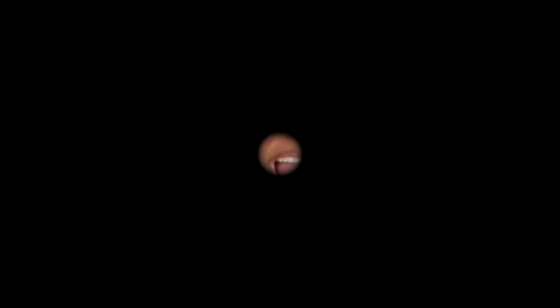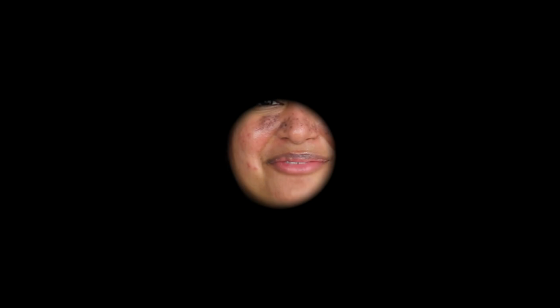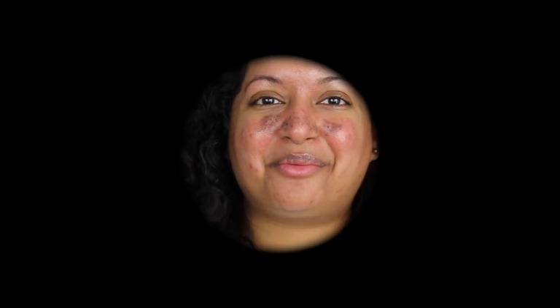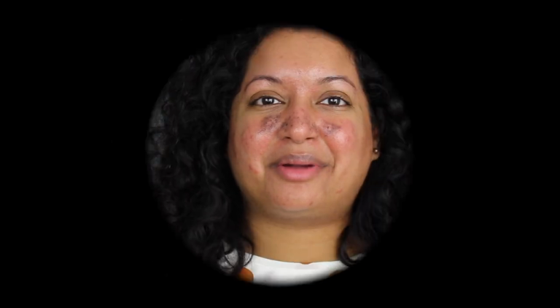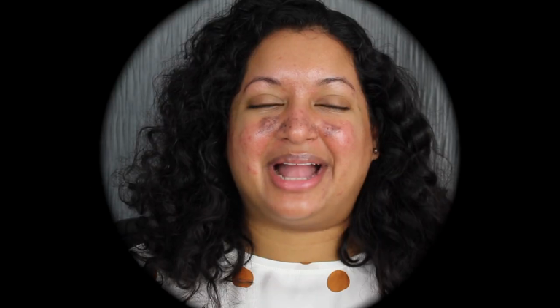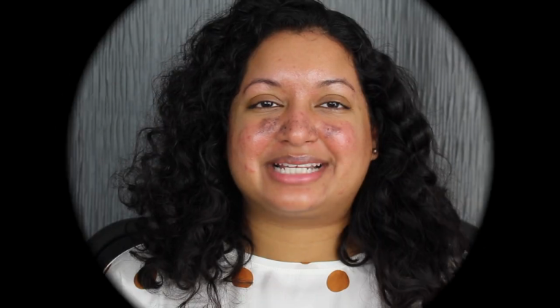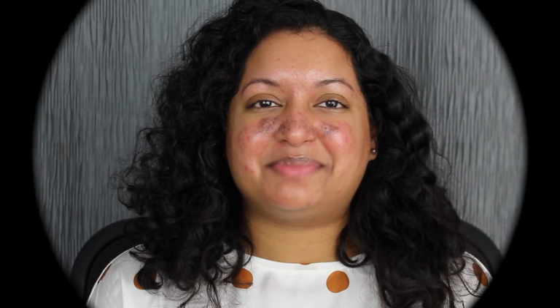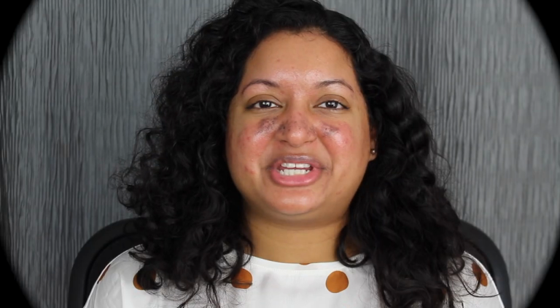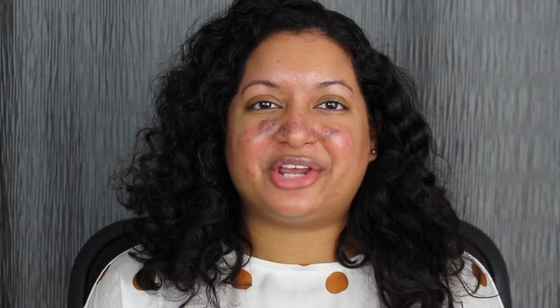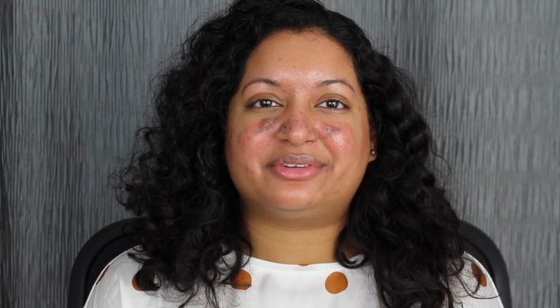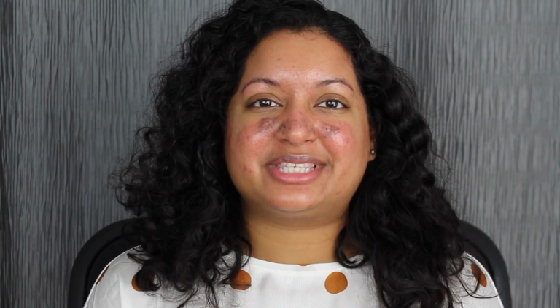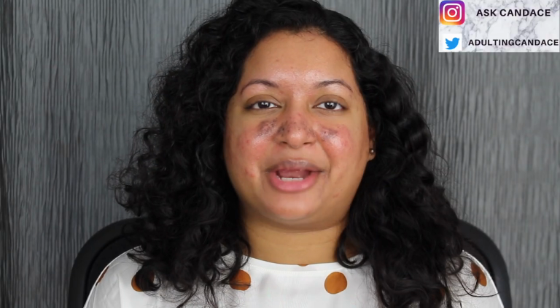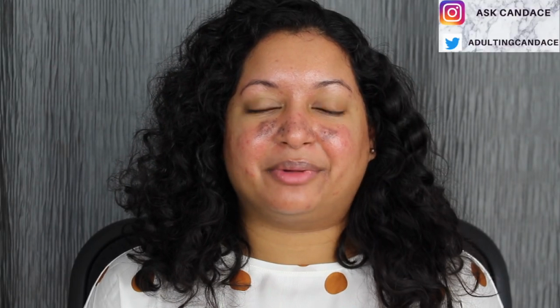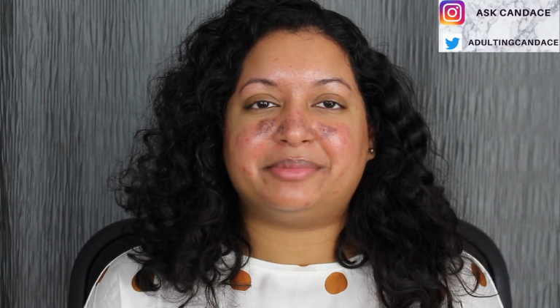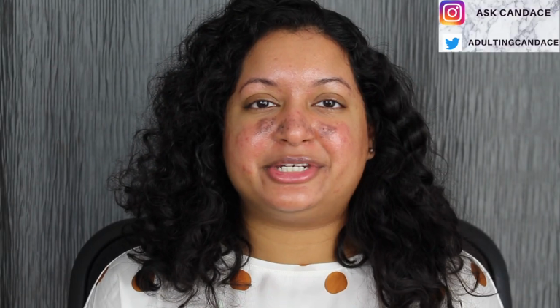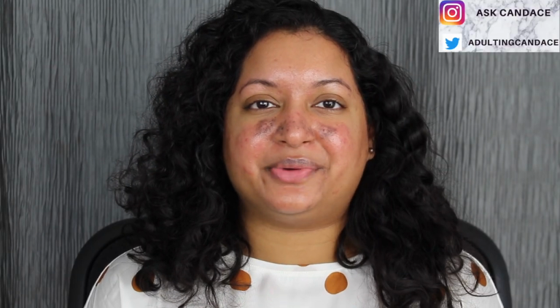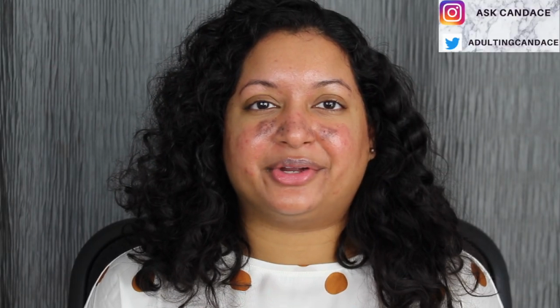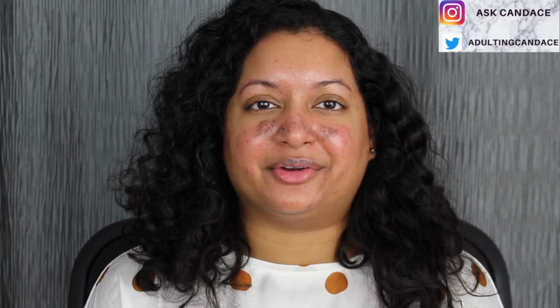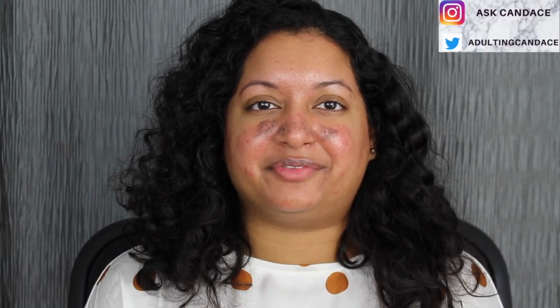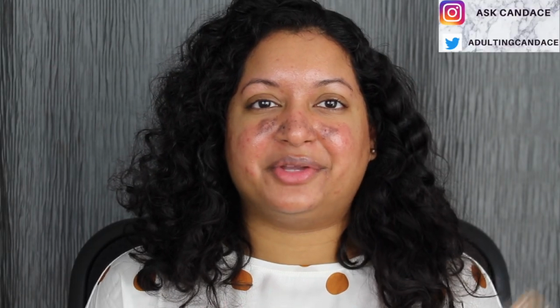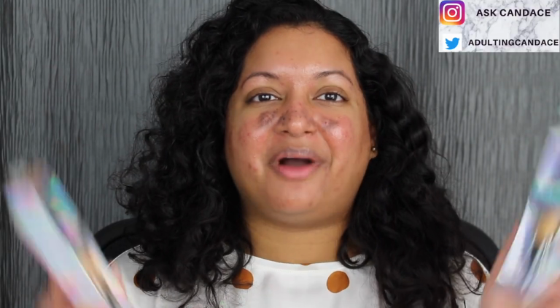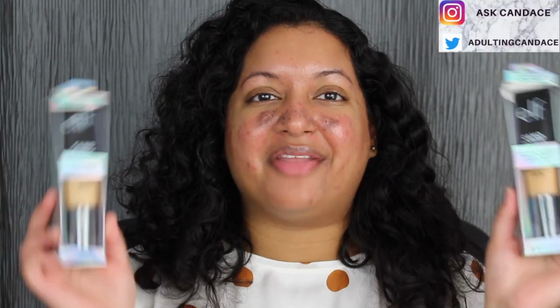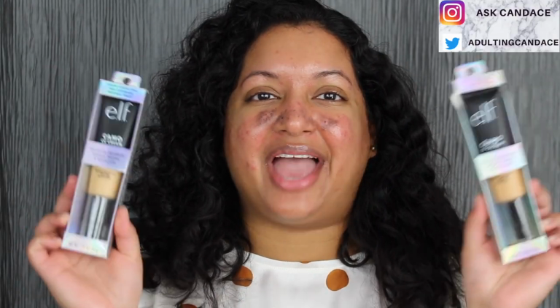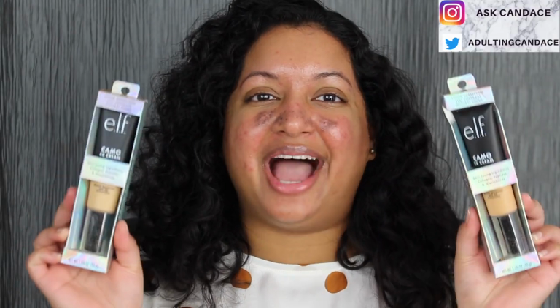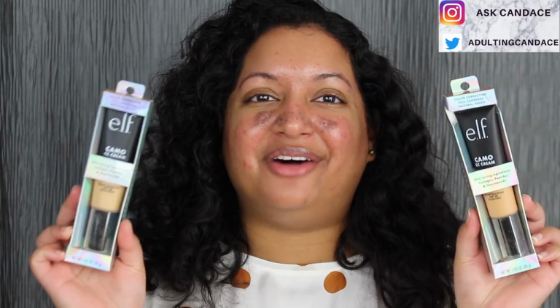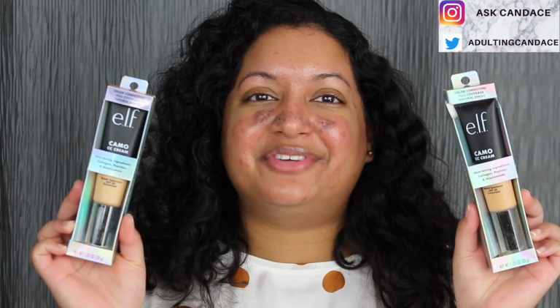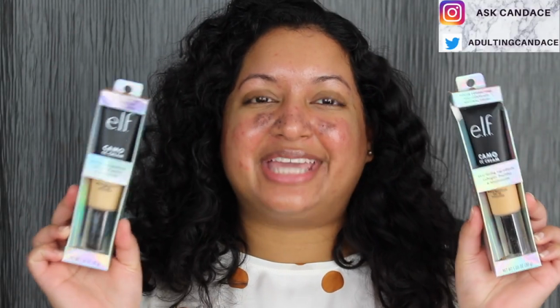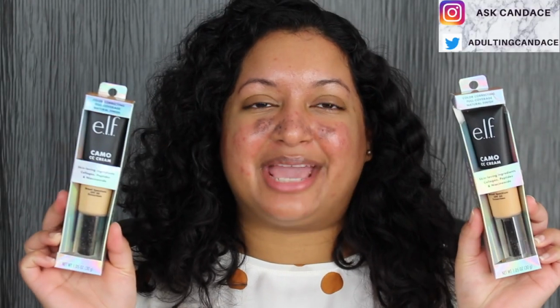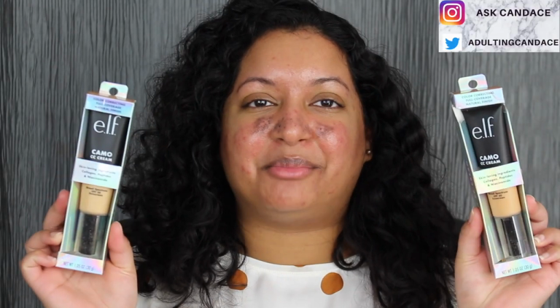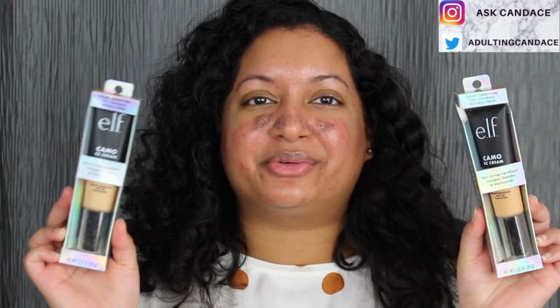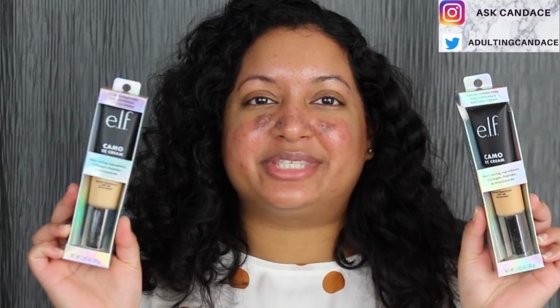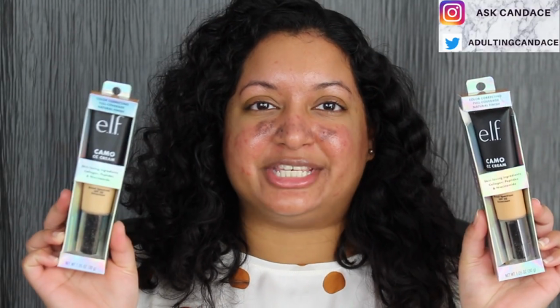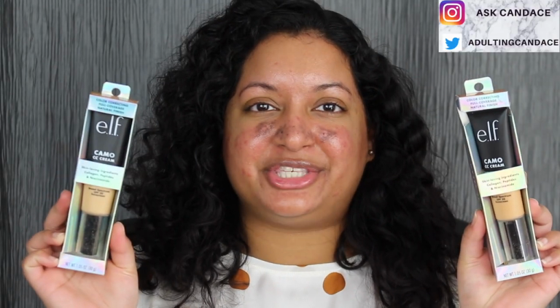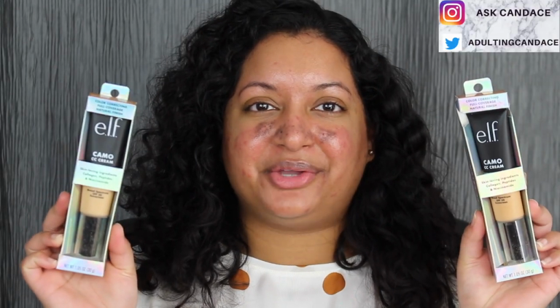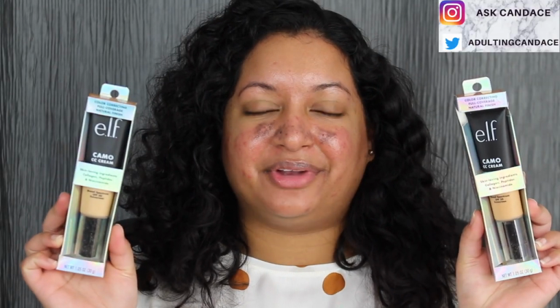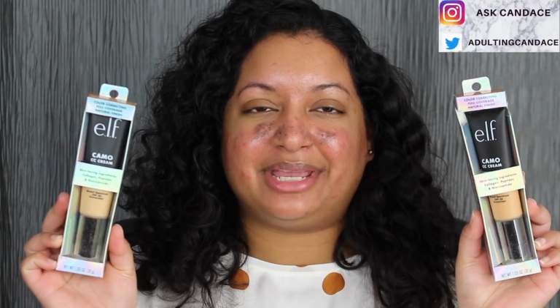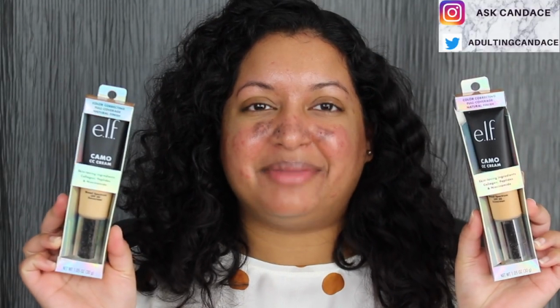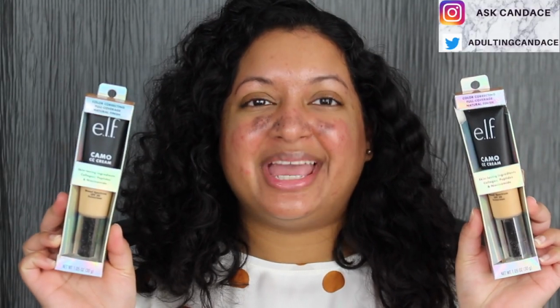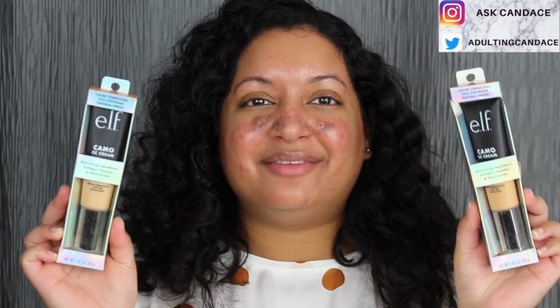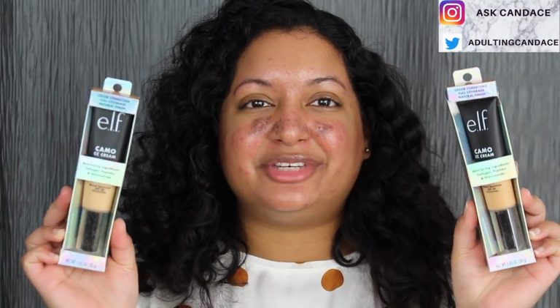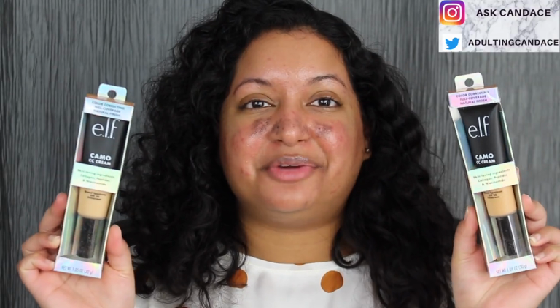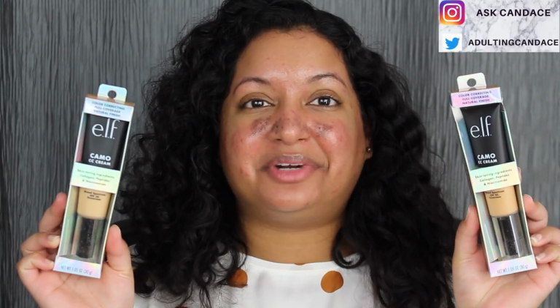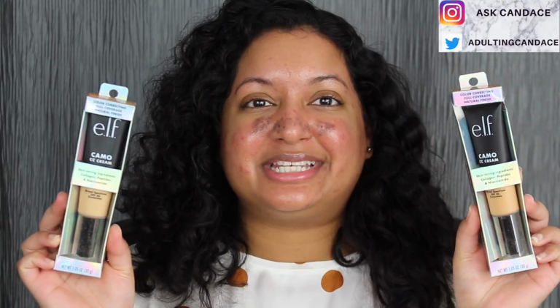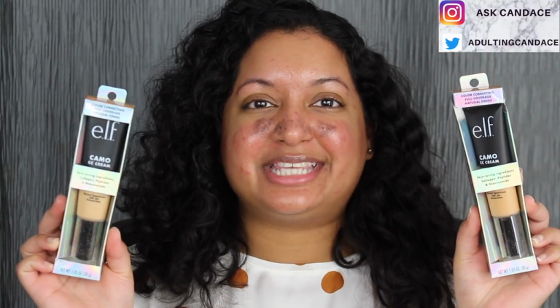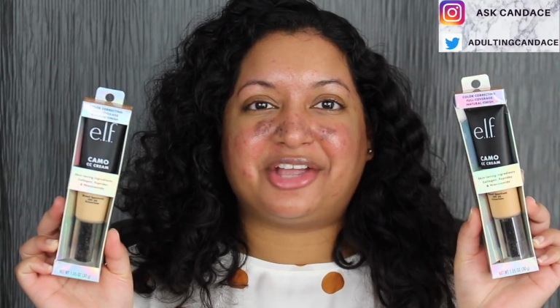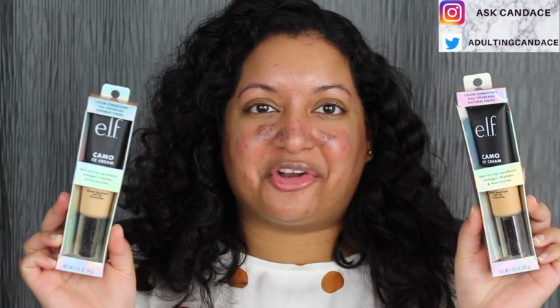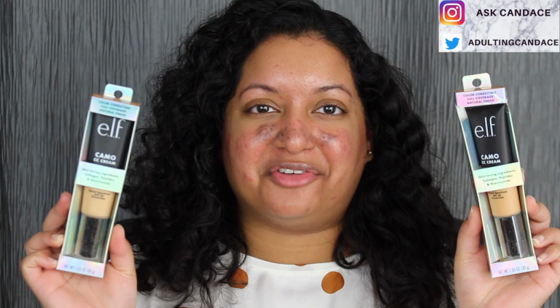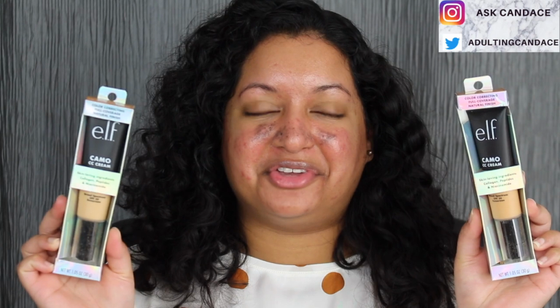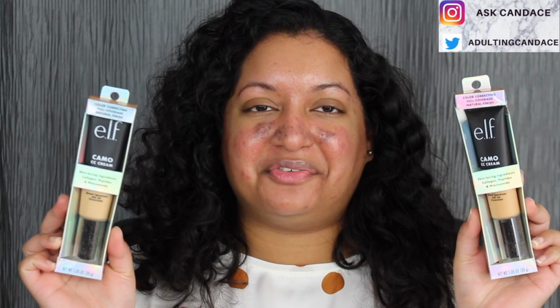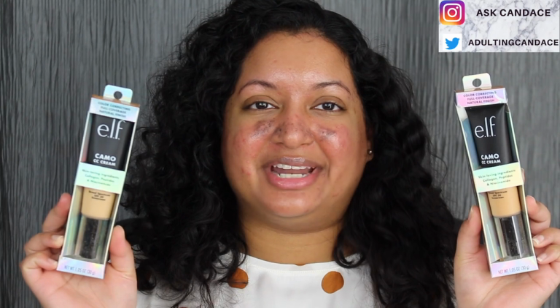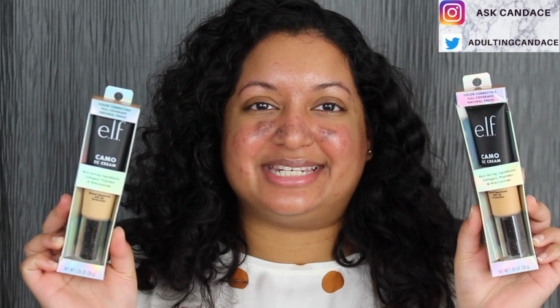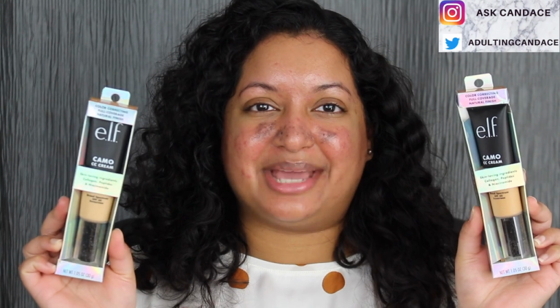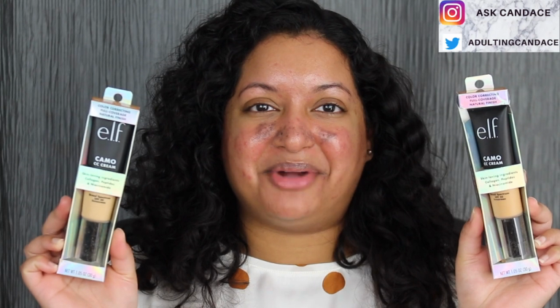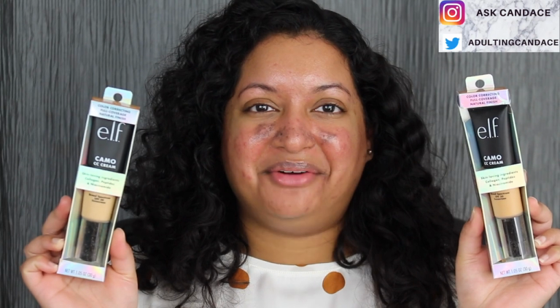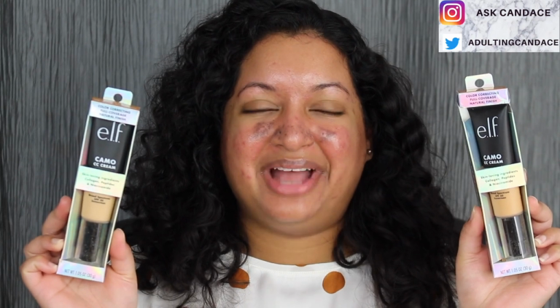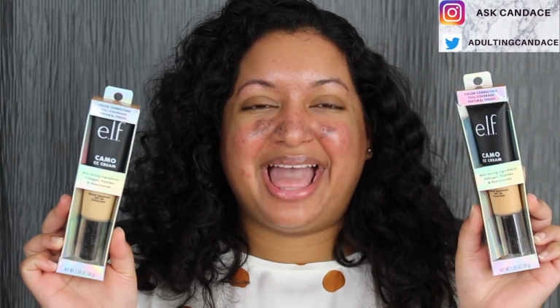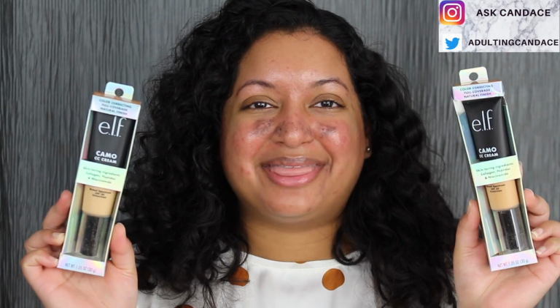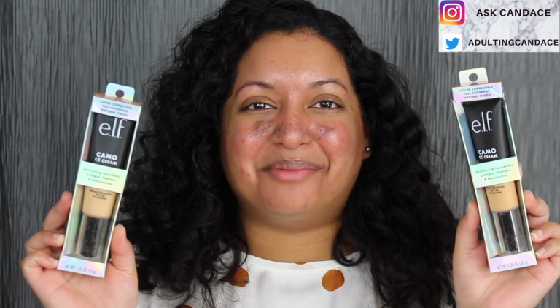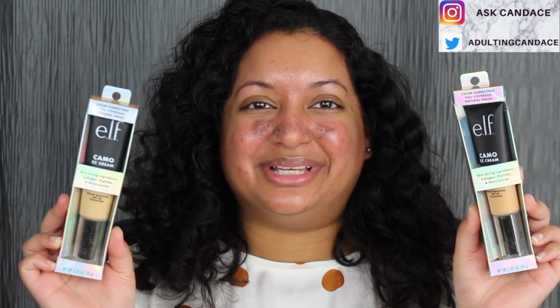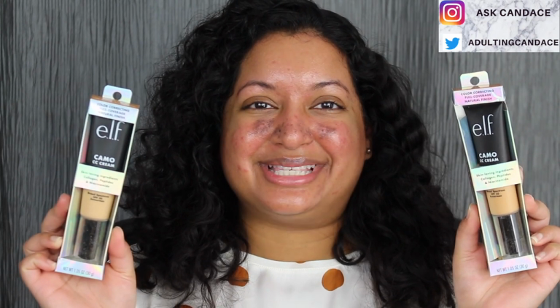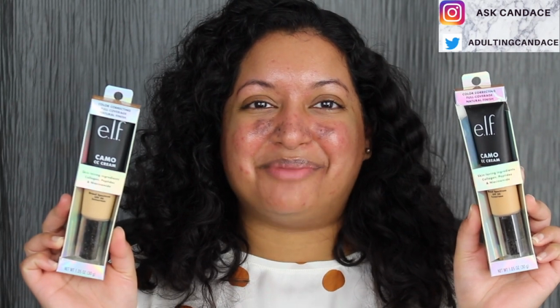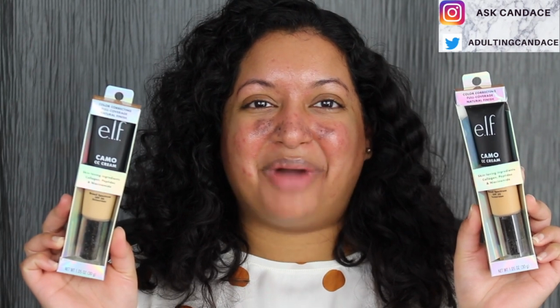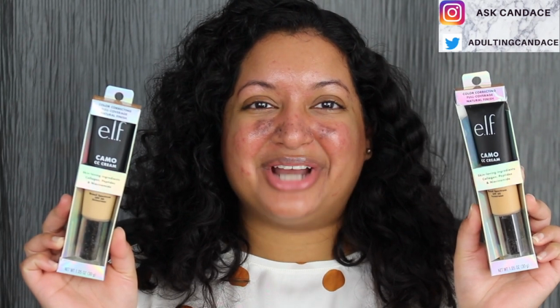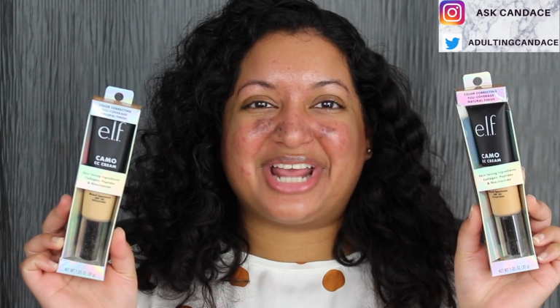Hi everyone, welcome back to my channel. Today we're going to be doing a review on the ELF Camo CC Cream. If you do want to see a review and a demo, then please keep watching.